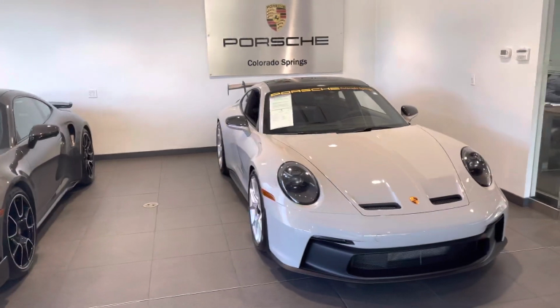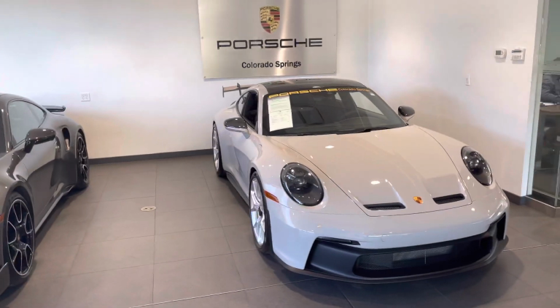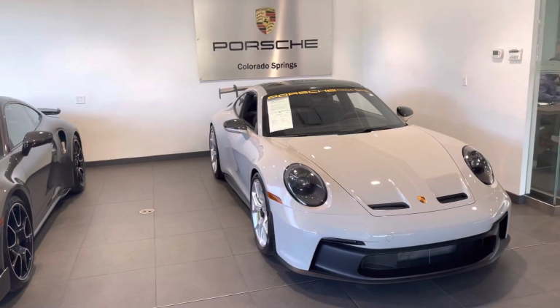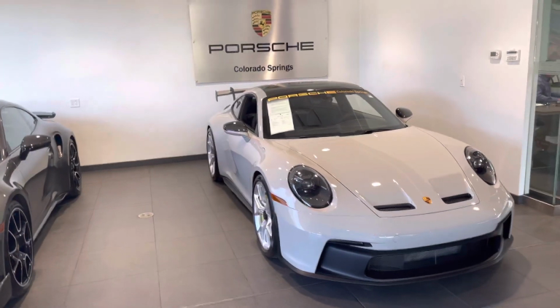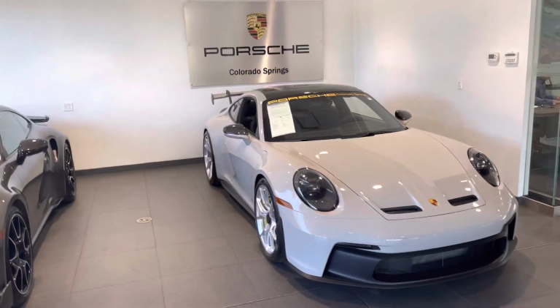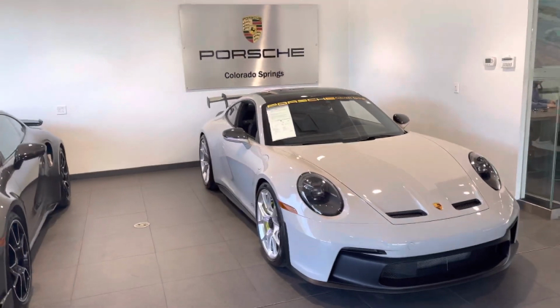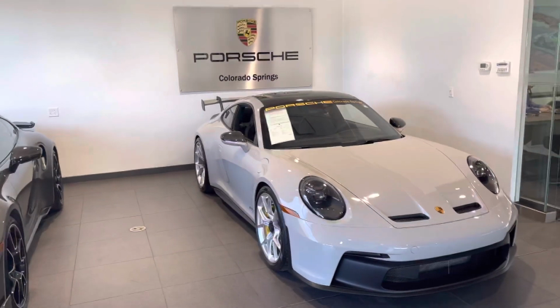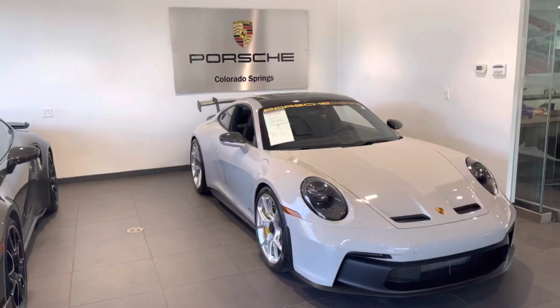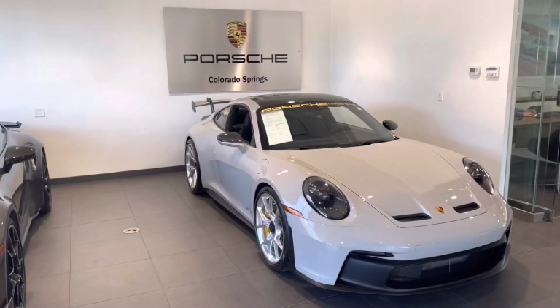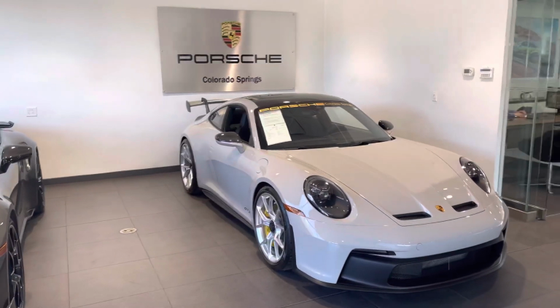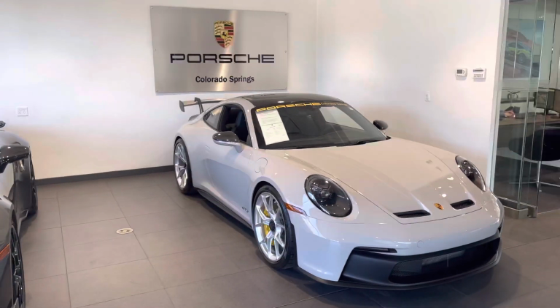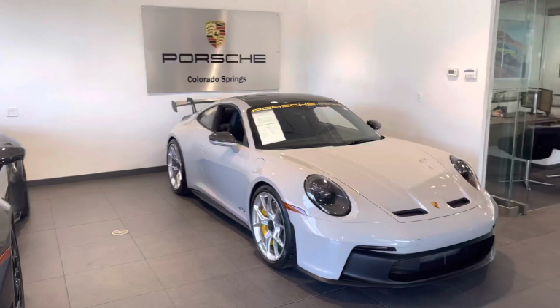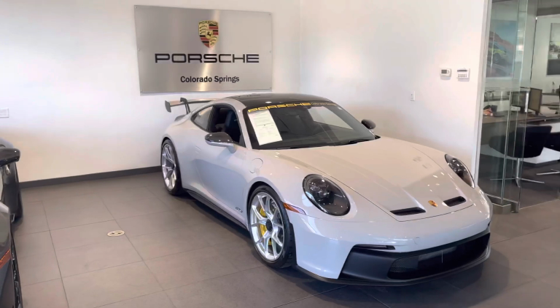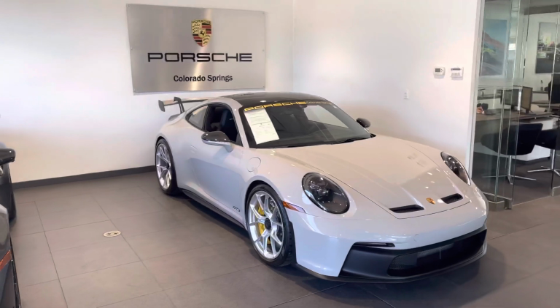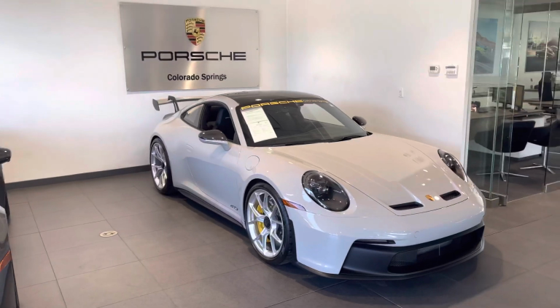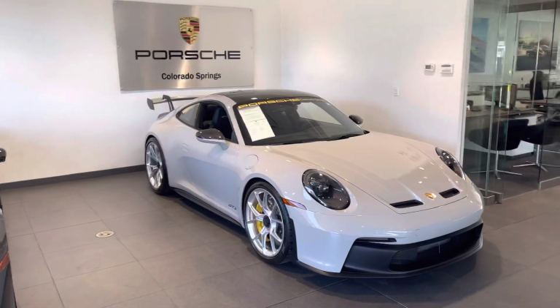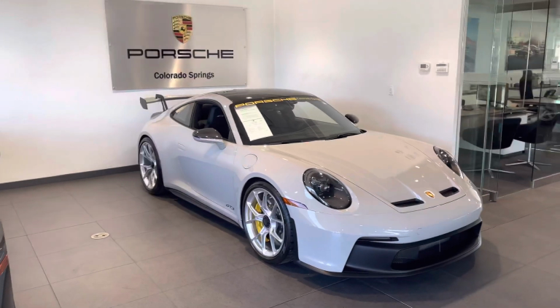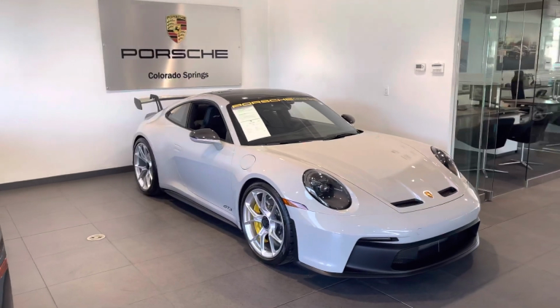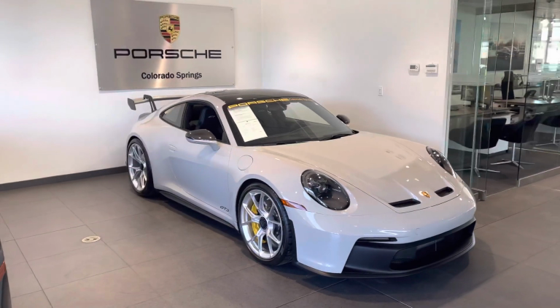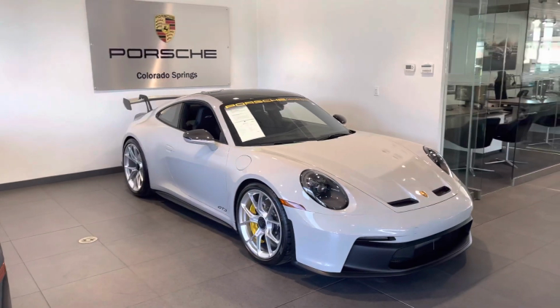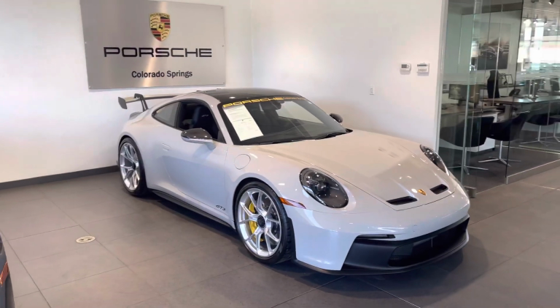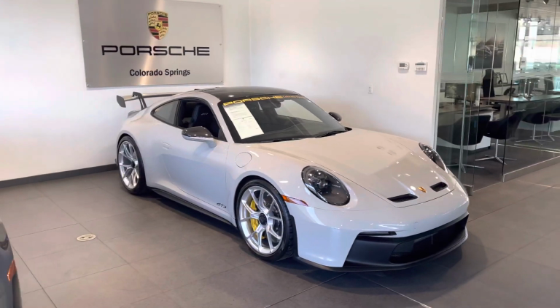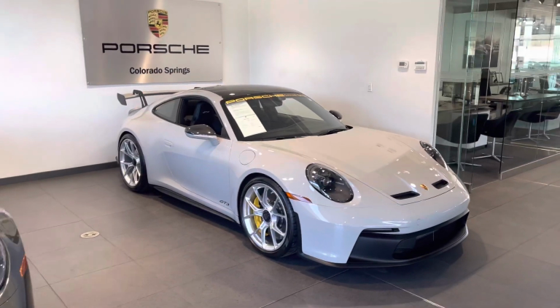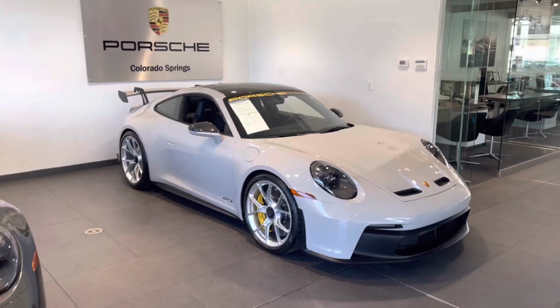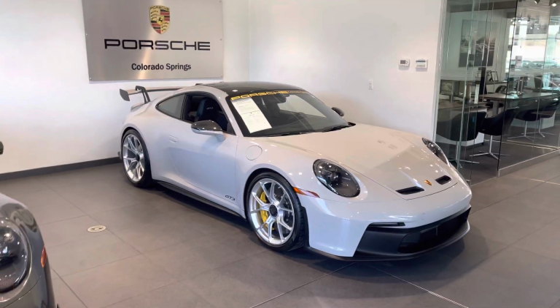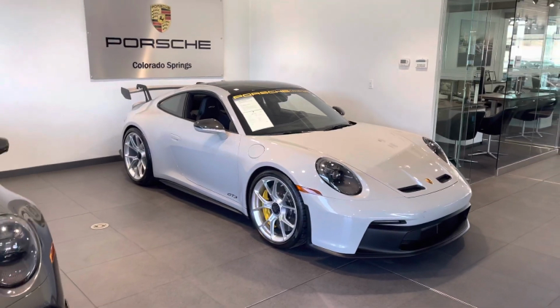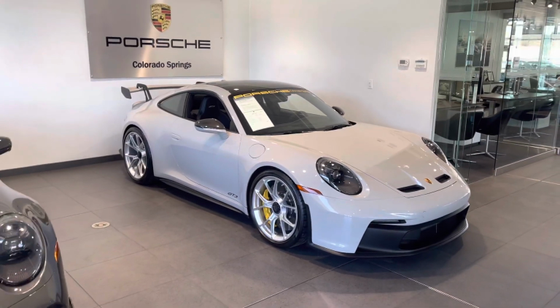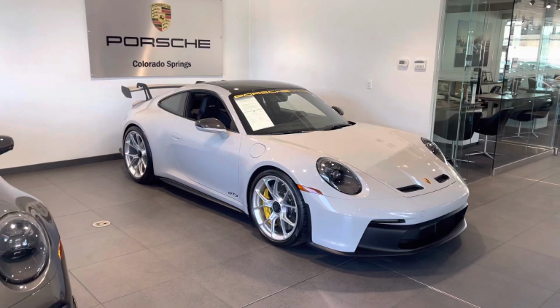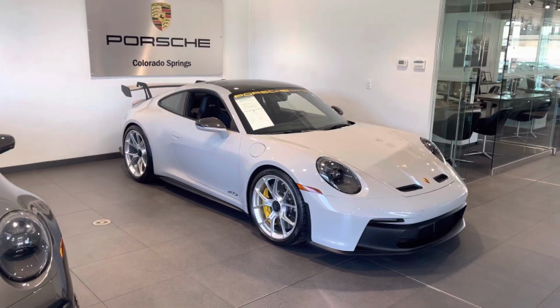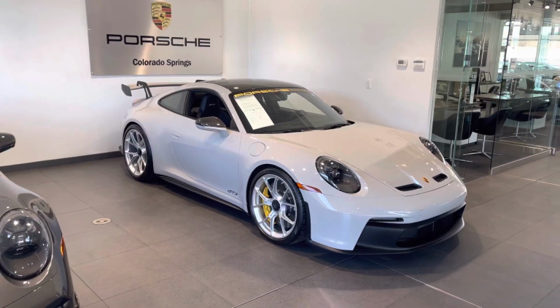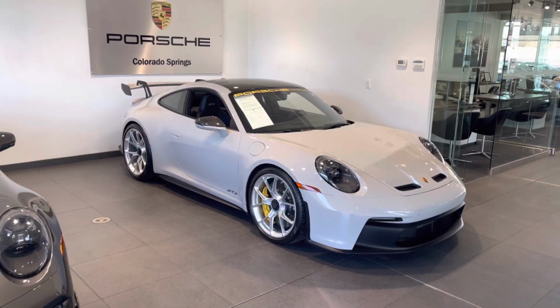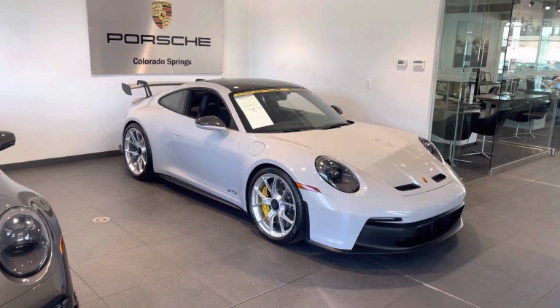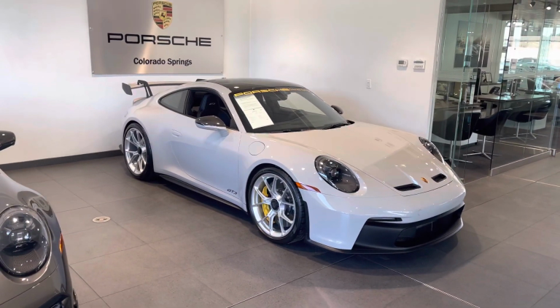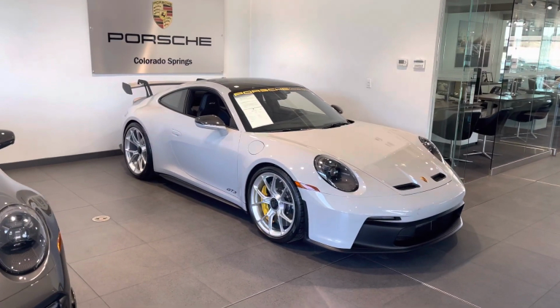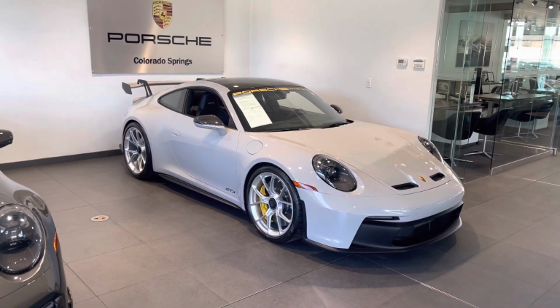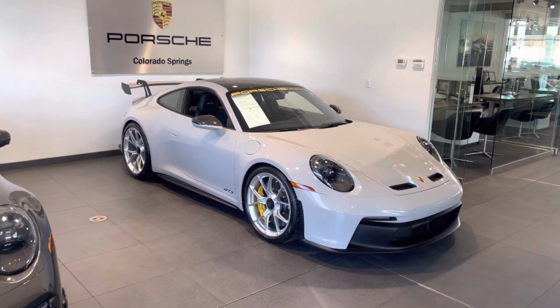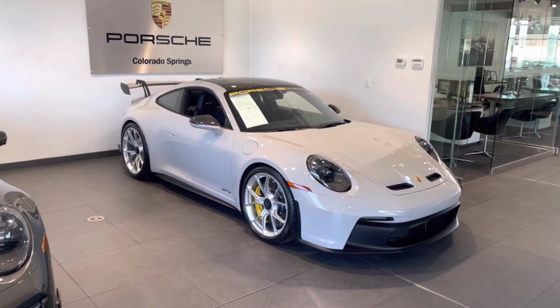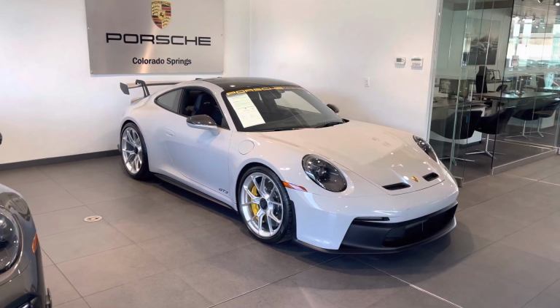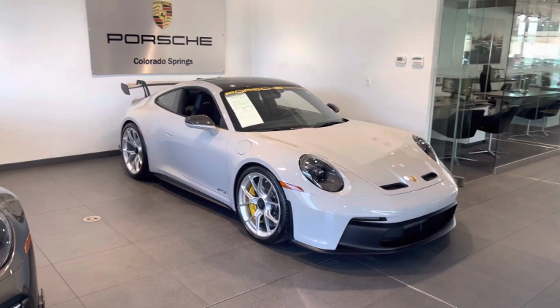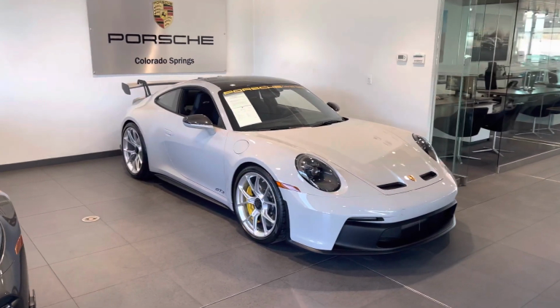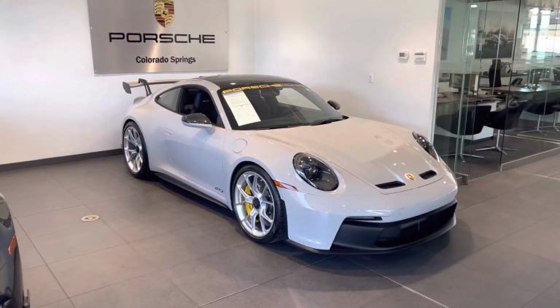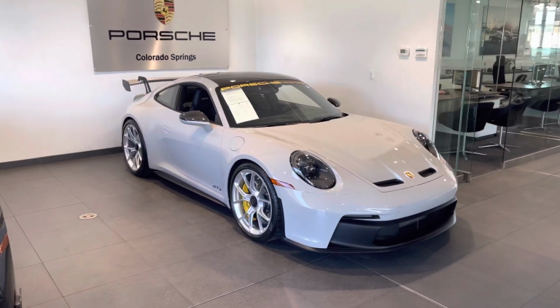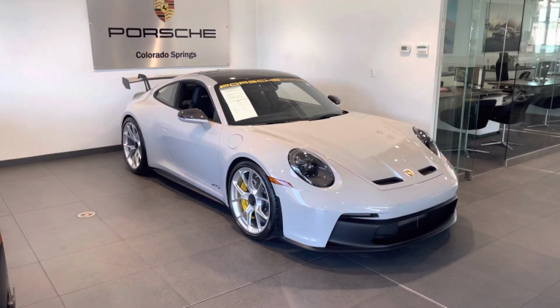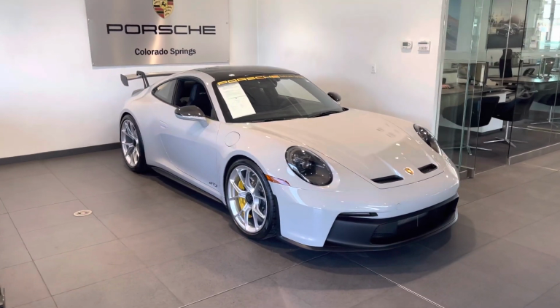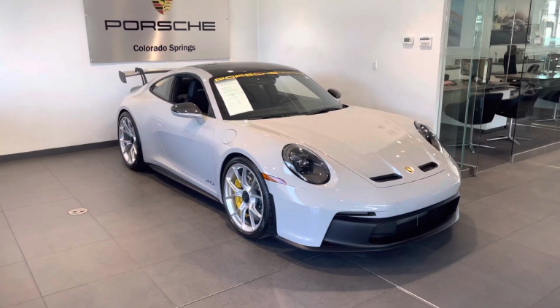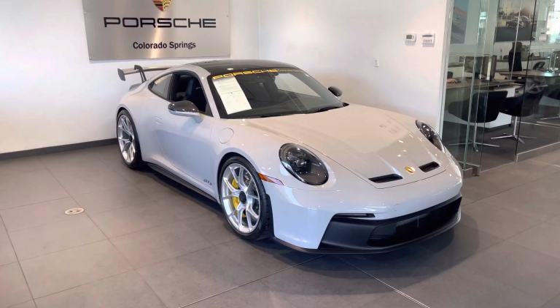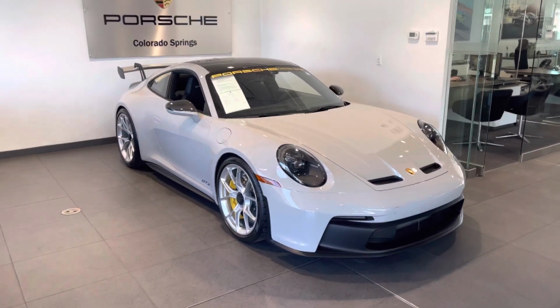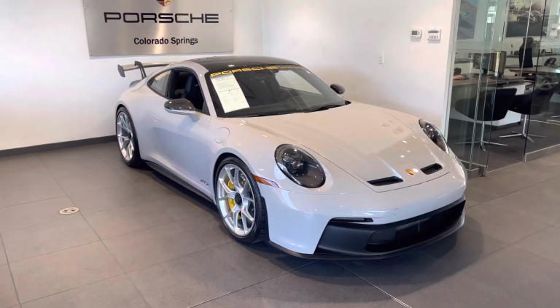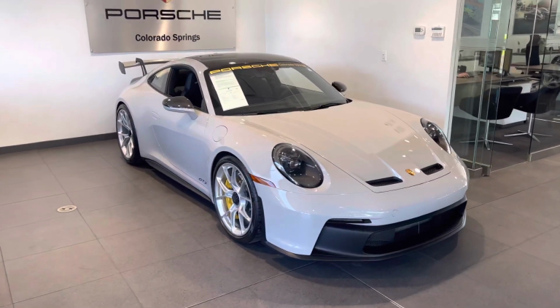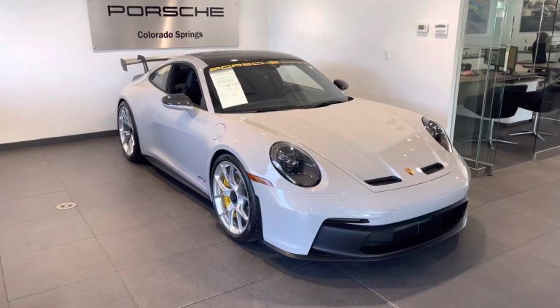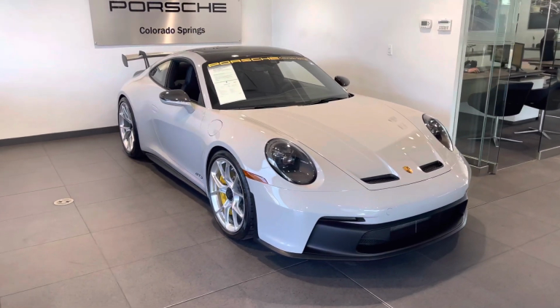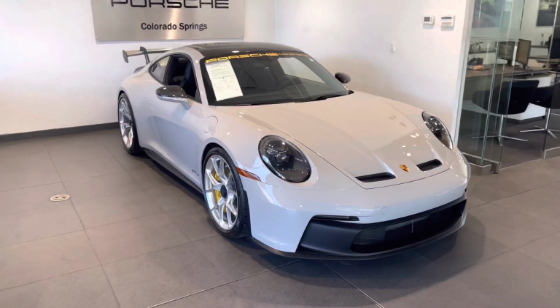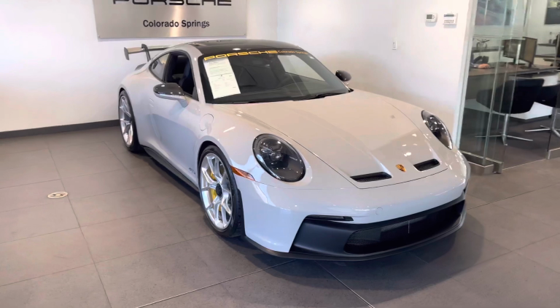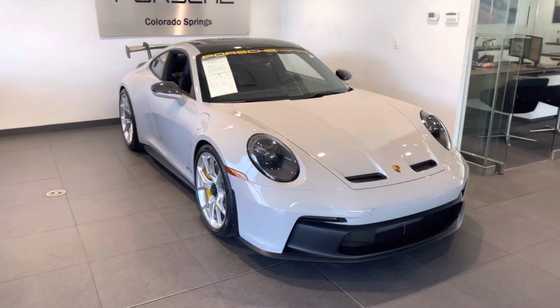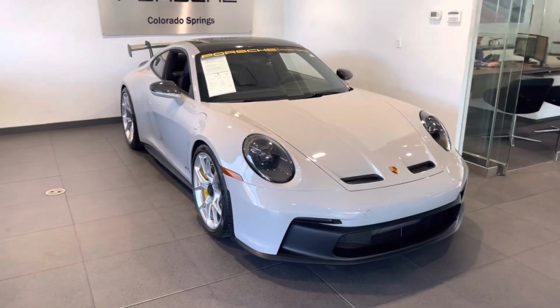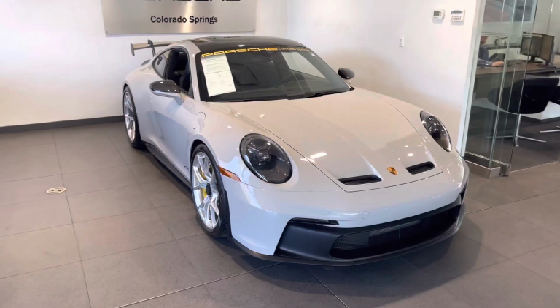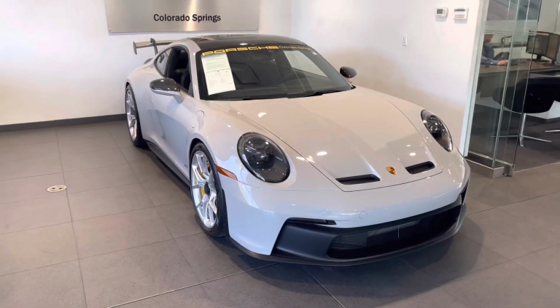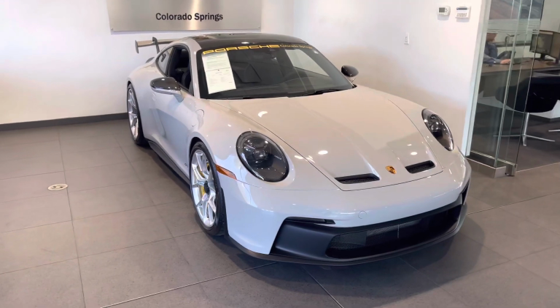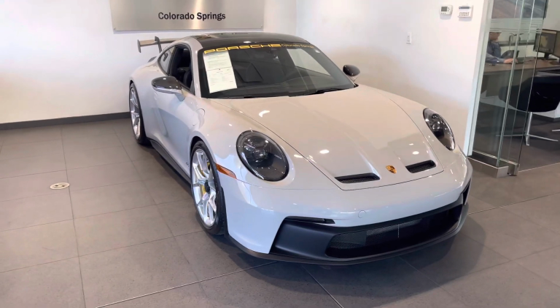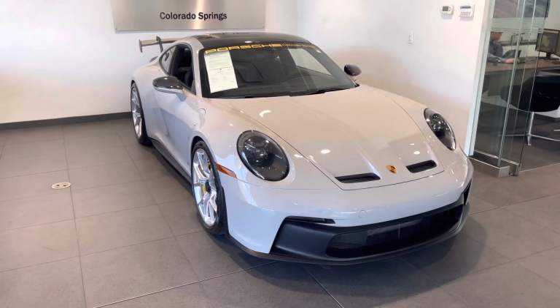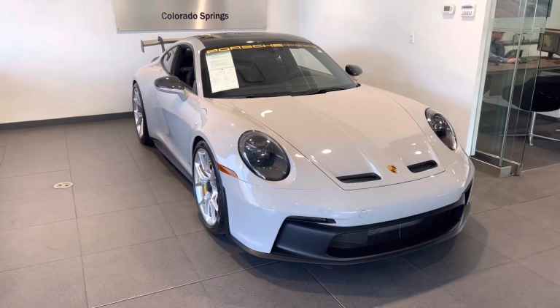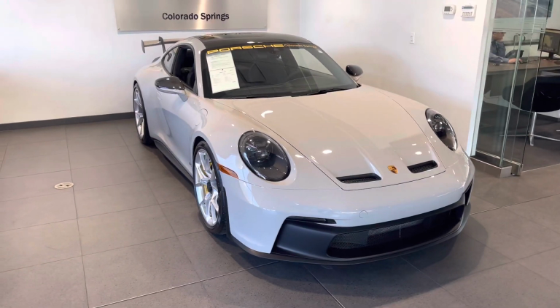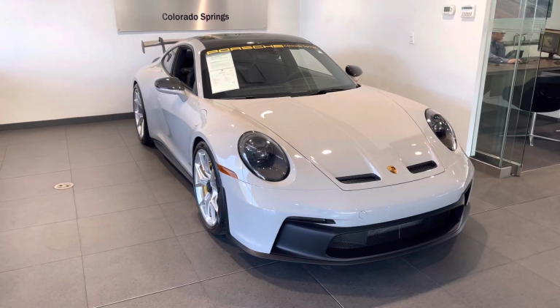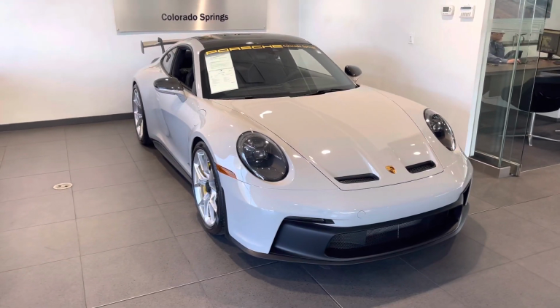Great options: 18-way seats, ceramic brakes, front lift, PDK. A little over 400 miles — I think 417 is what it's showing.